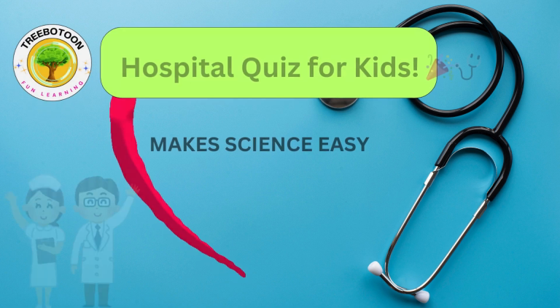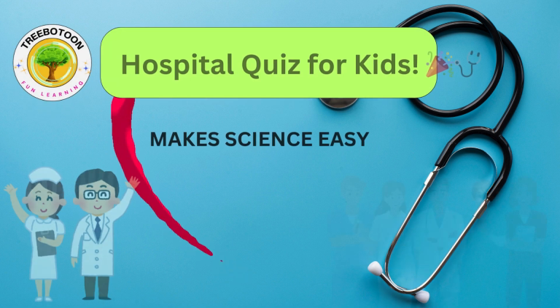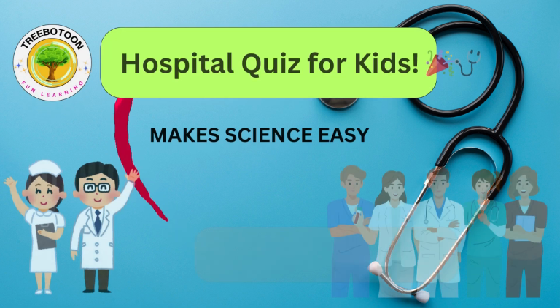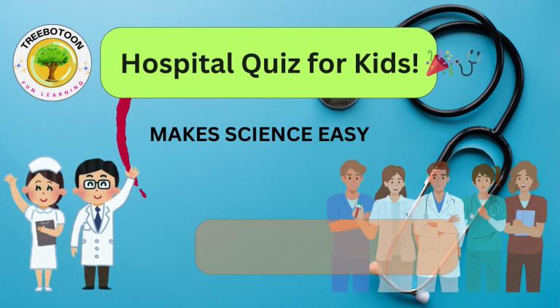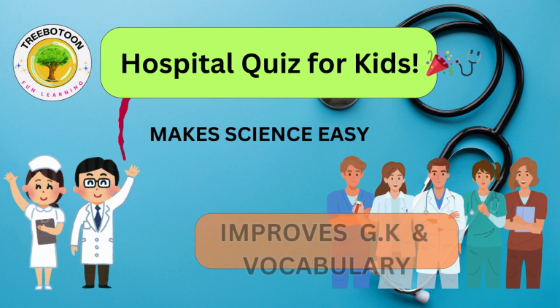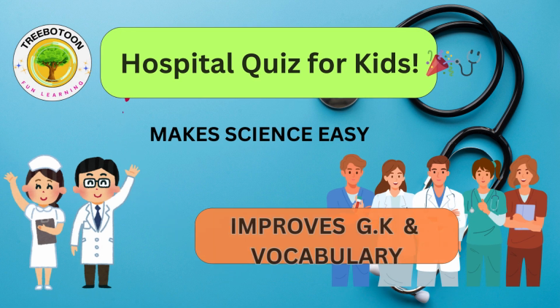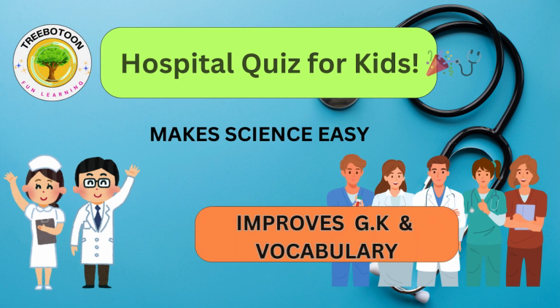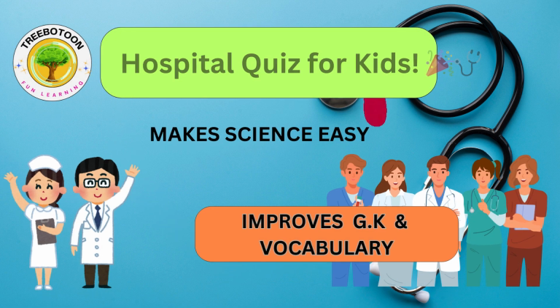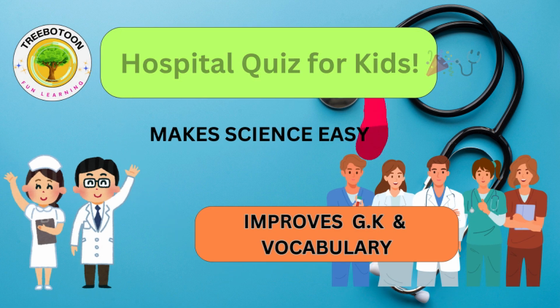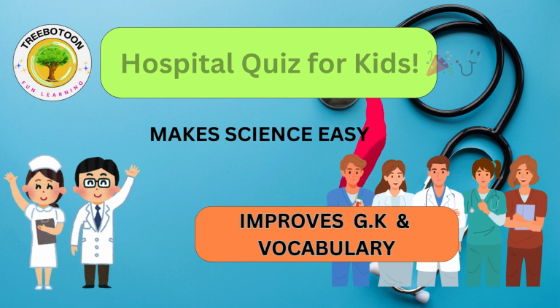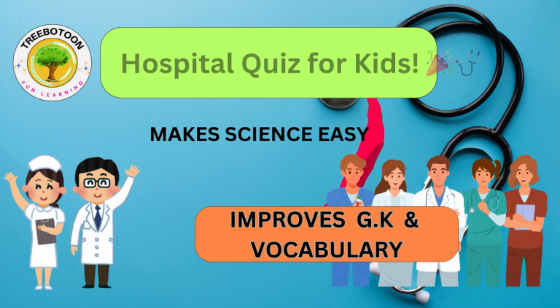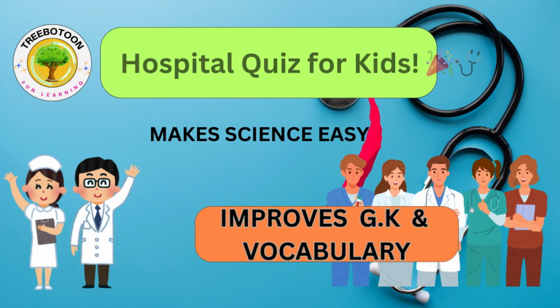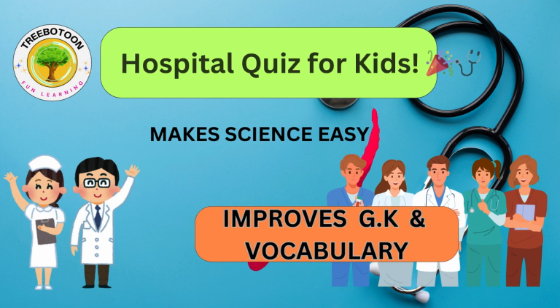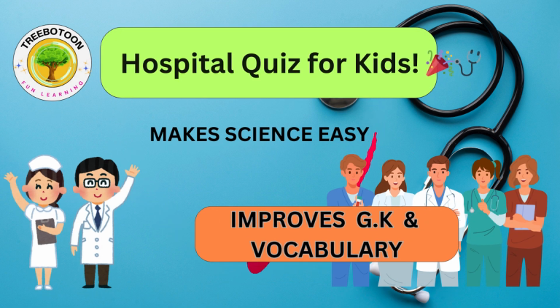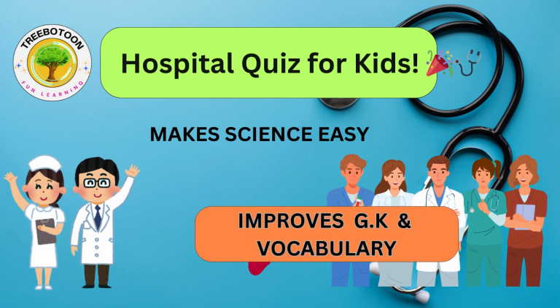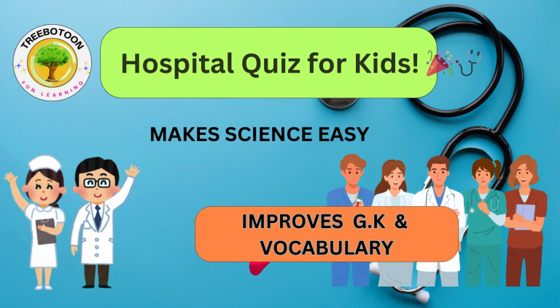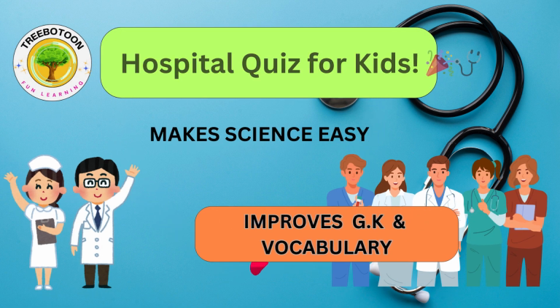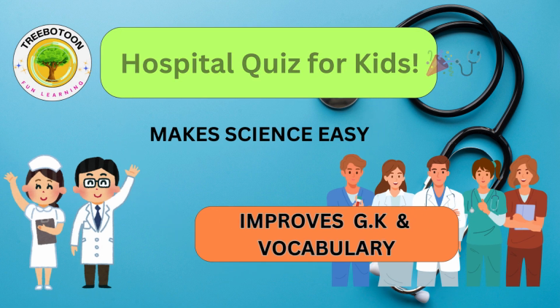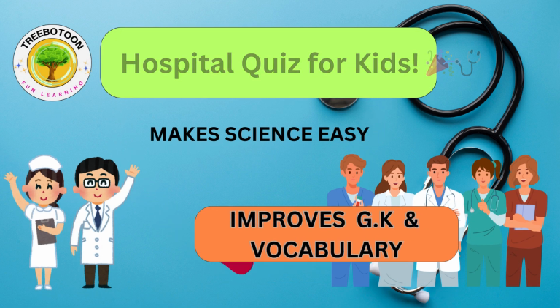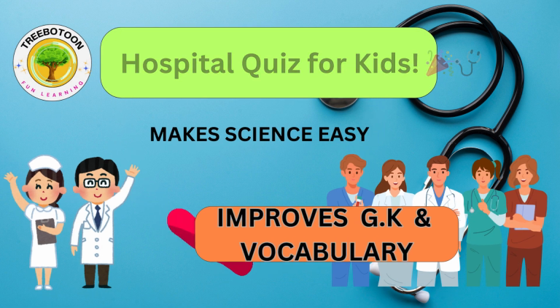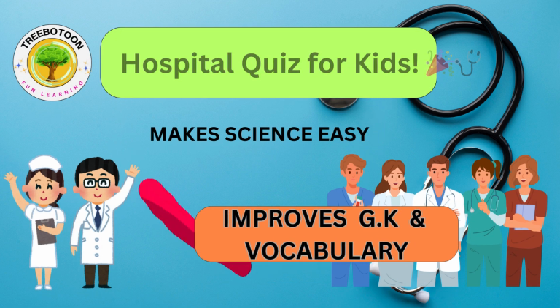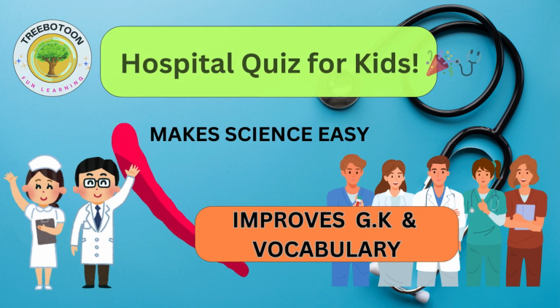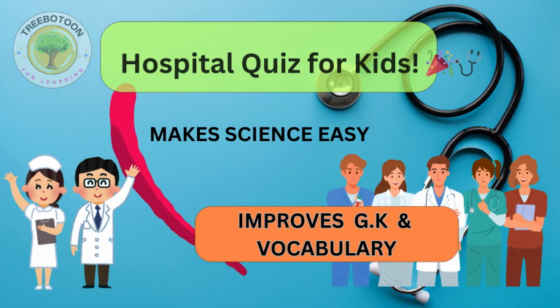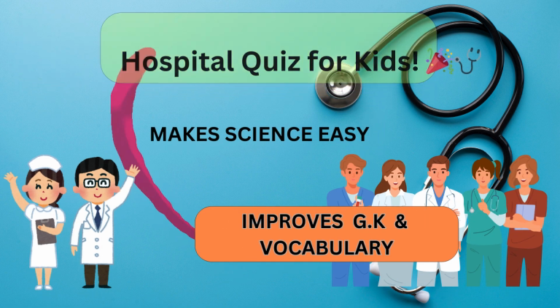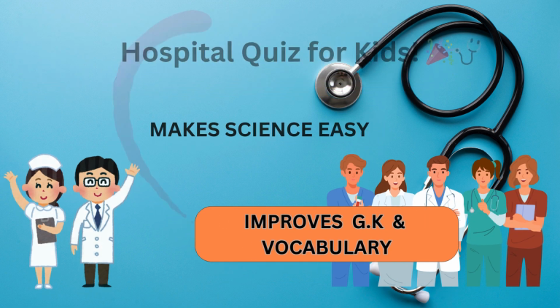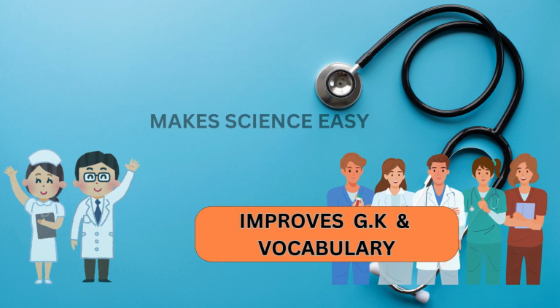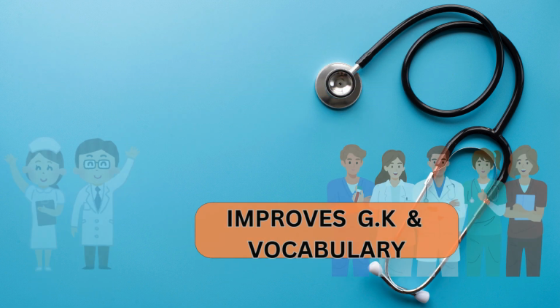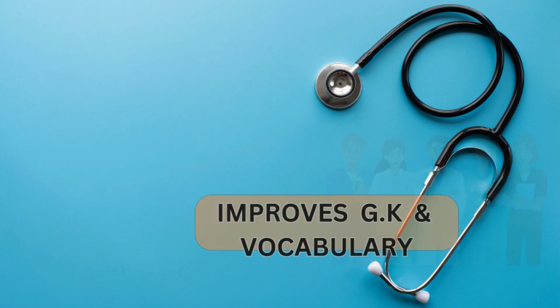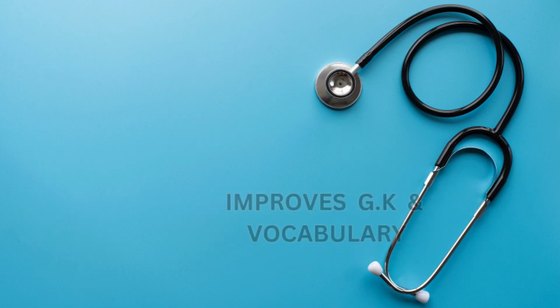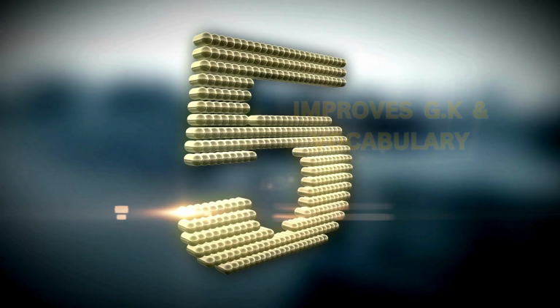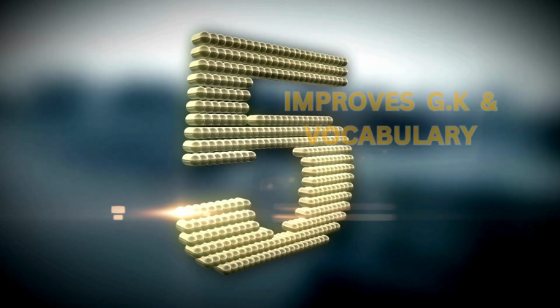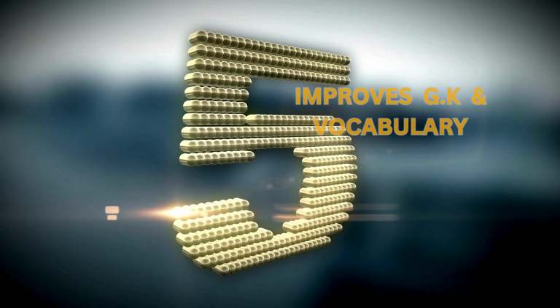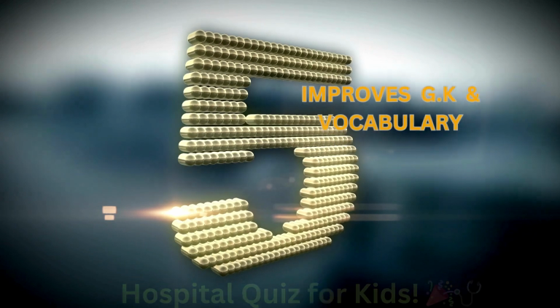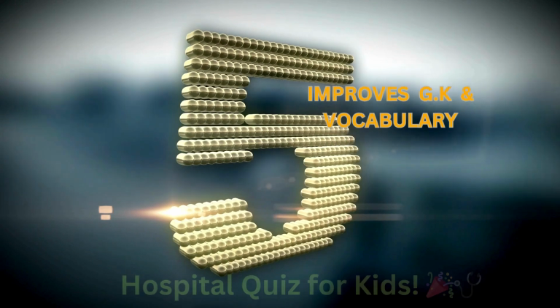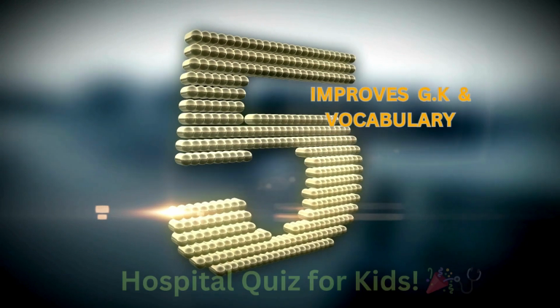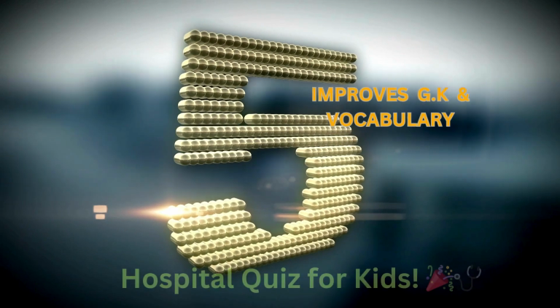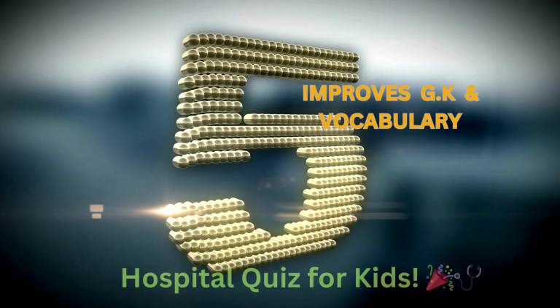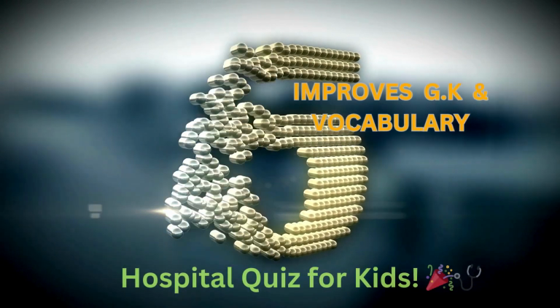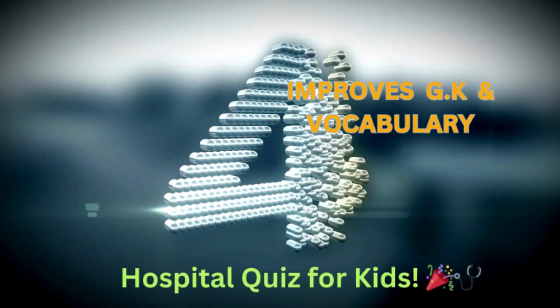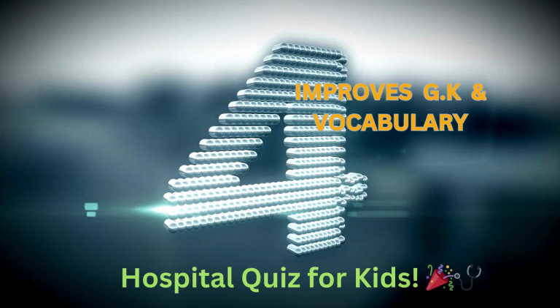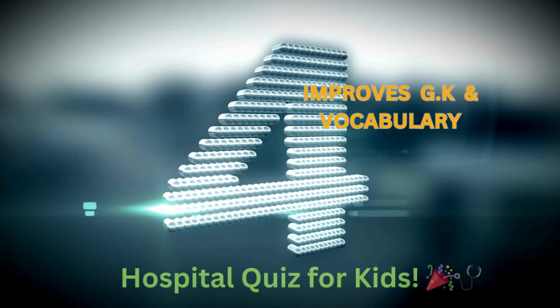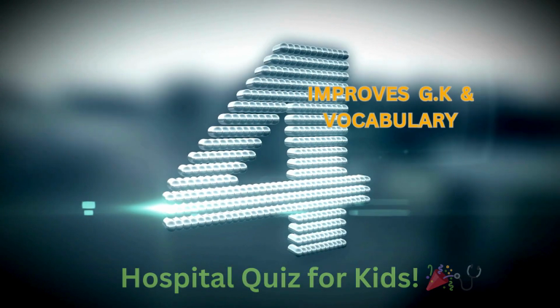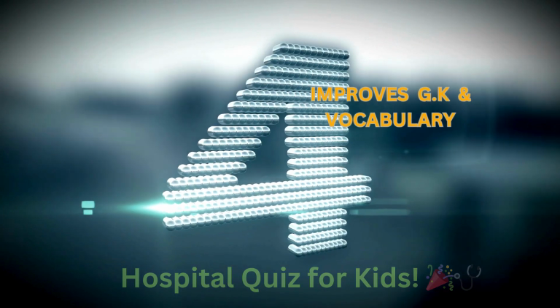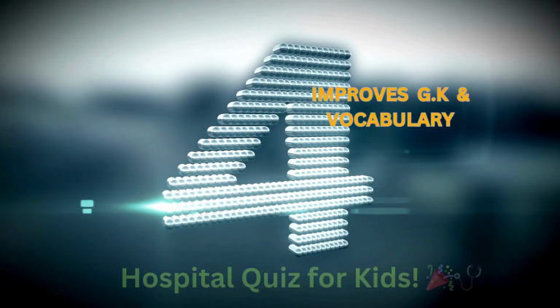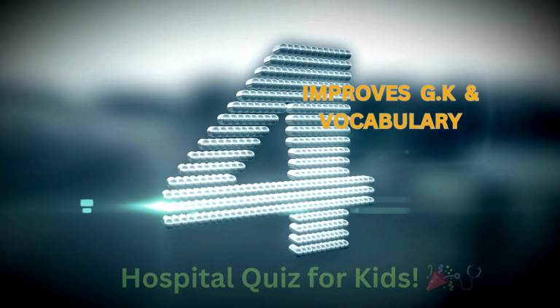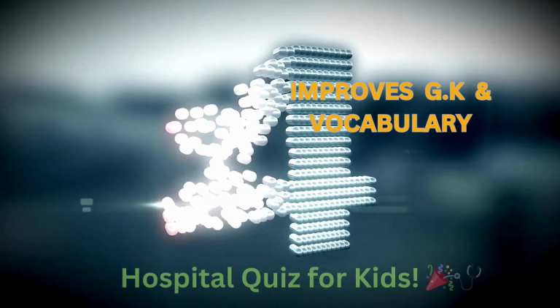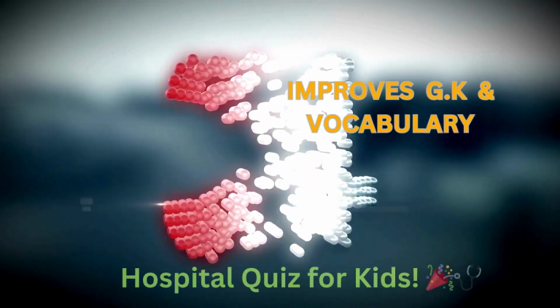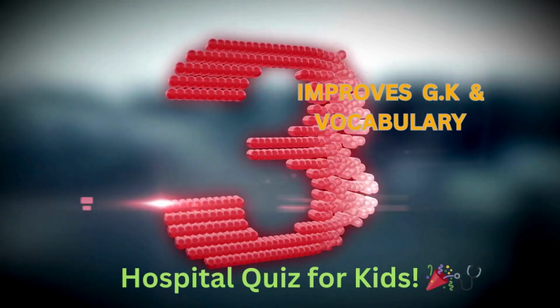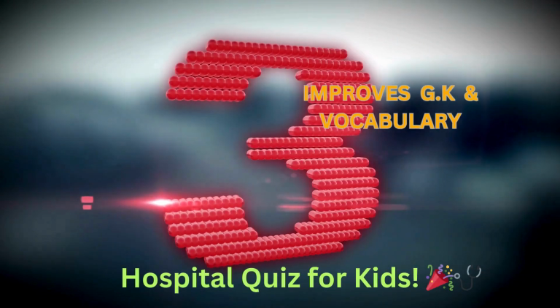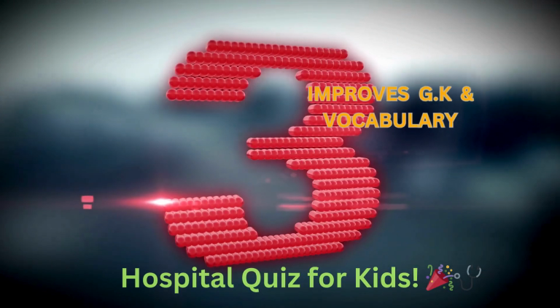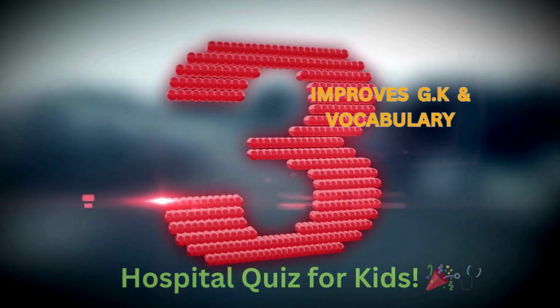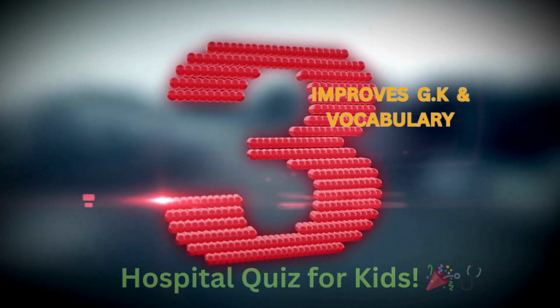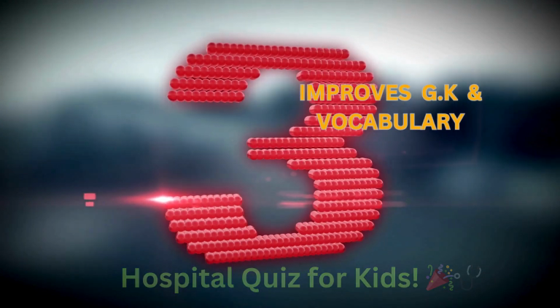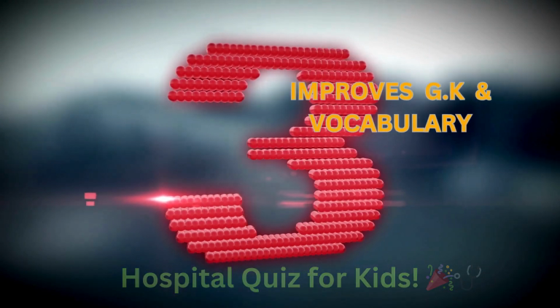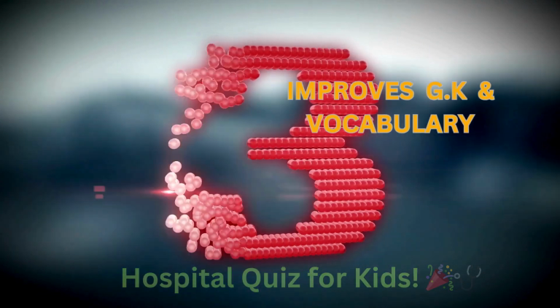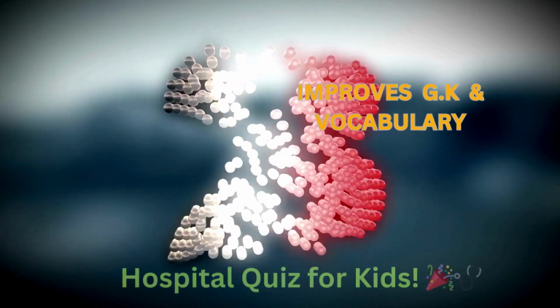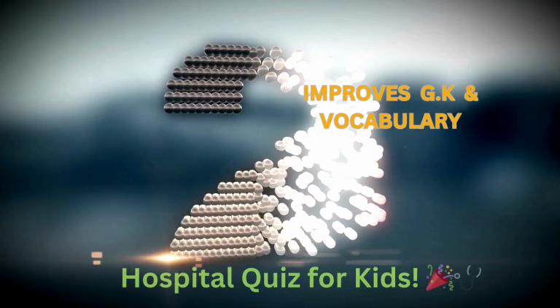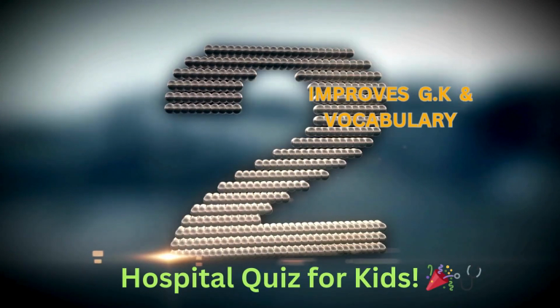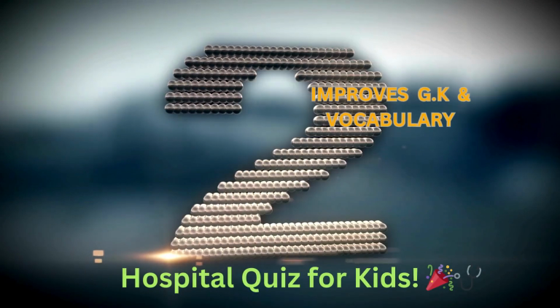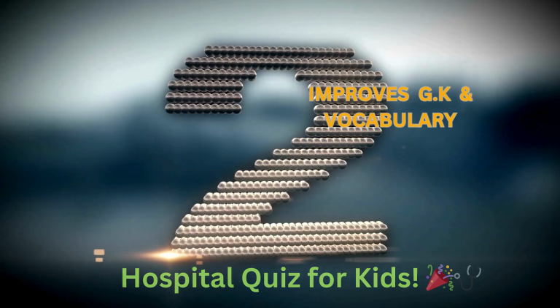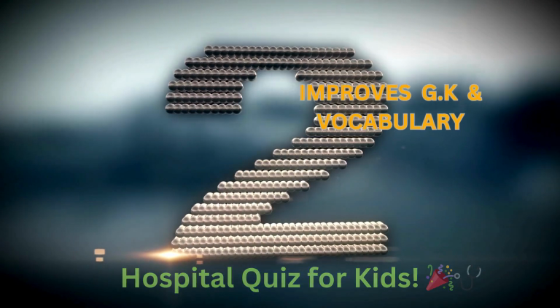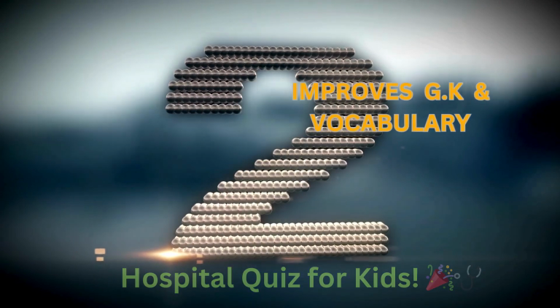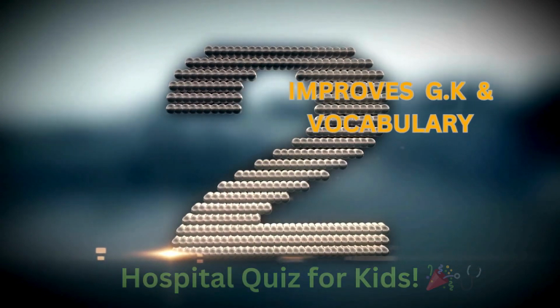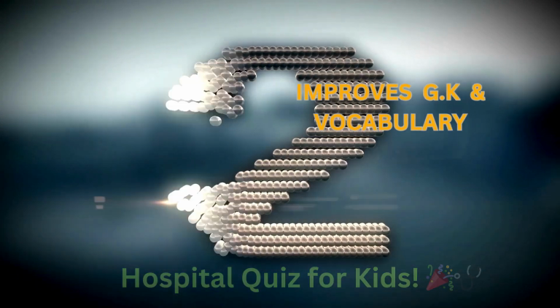Hello friends! Welcome to Quiz on Hospital. It not only improves your knowledge but vocabulary too. So let's start.